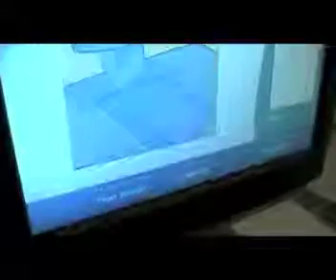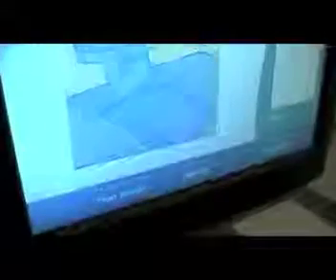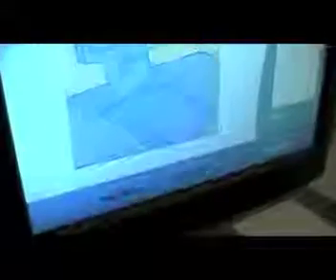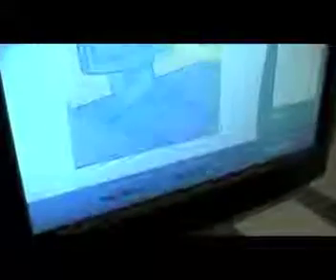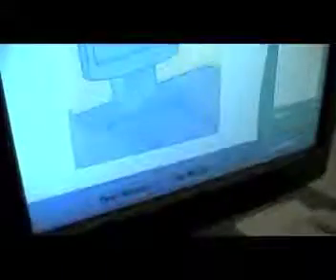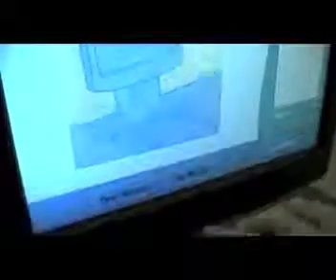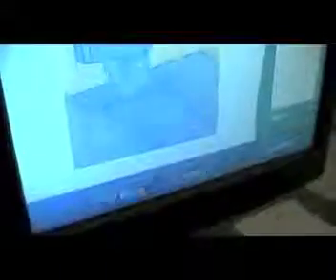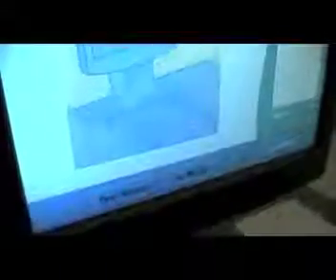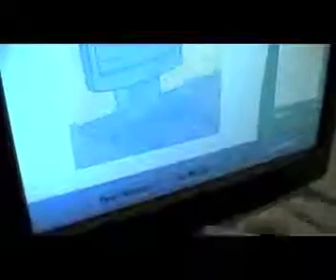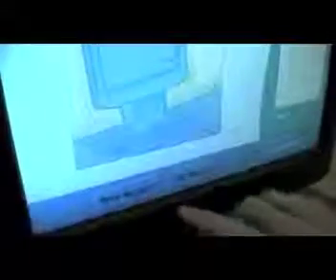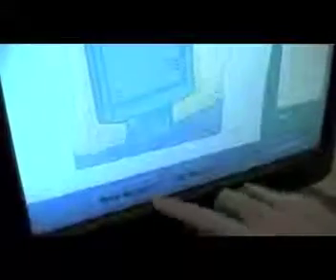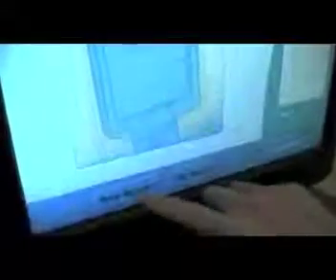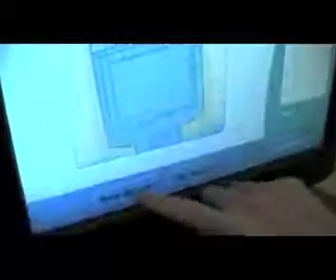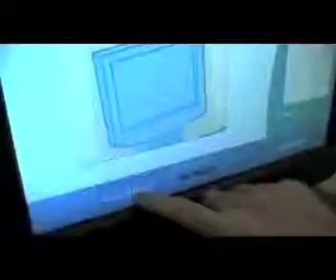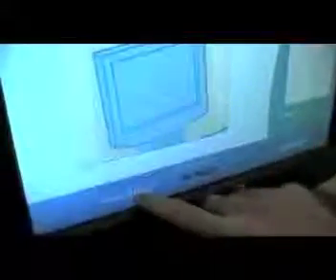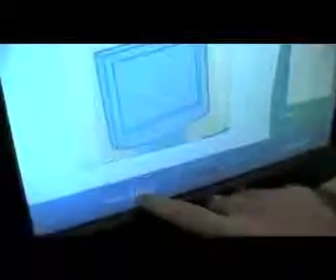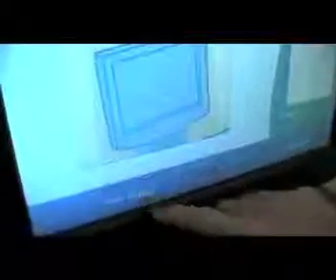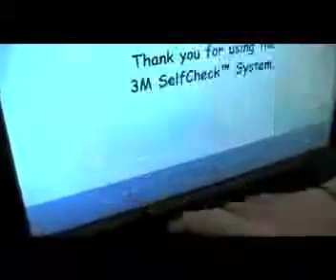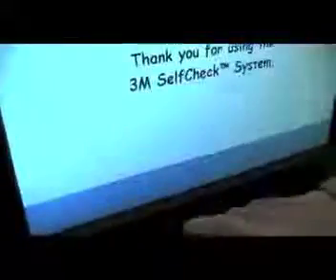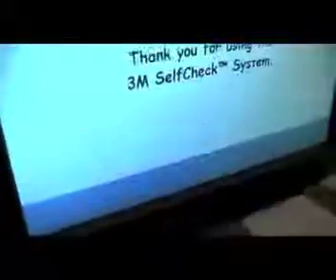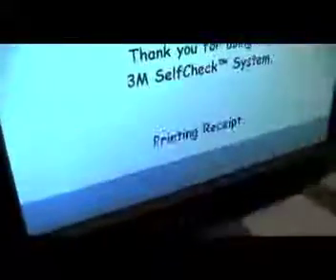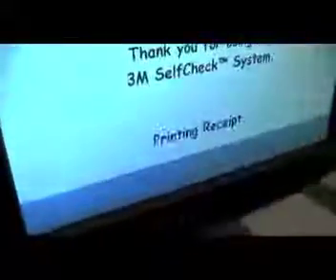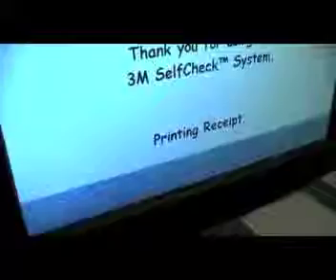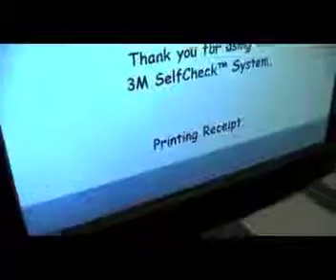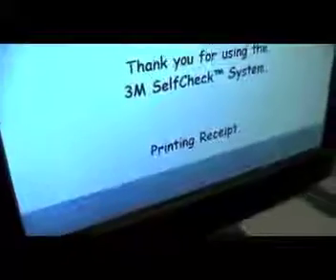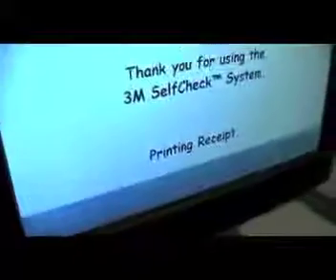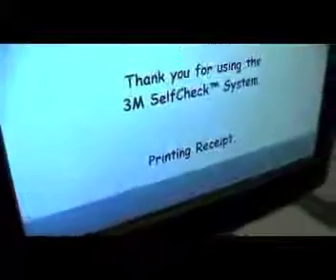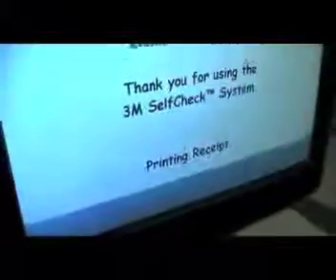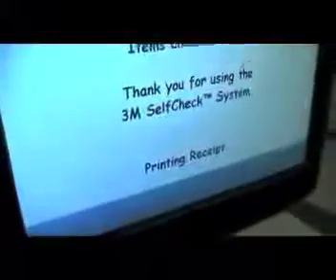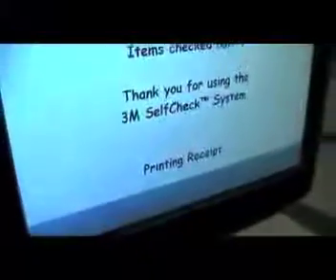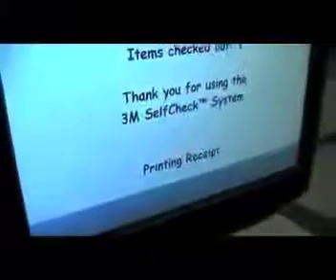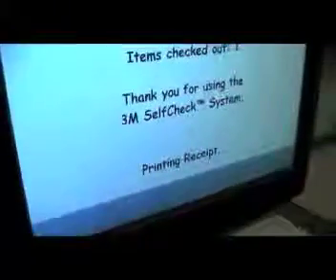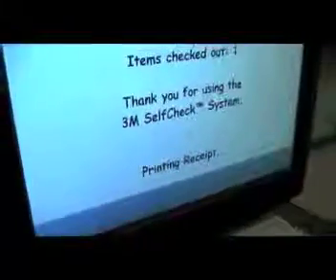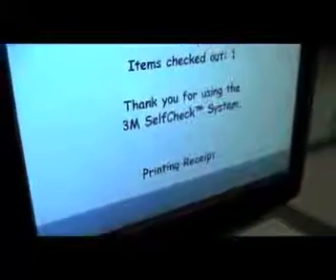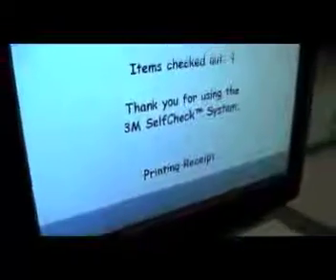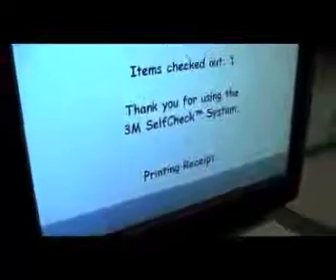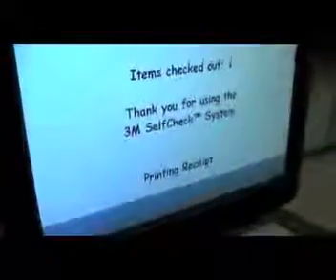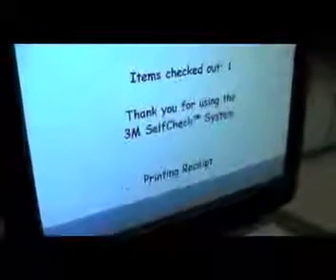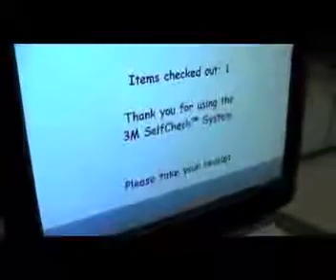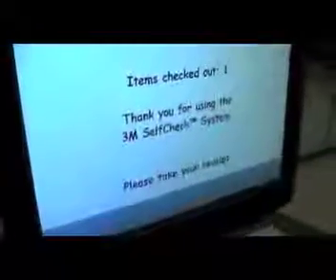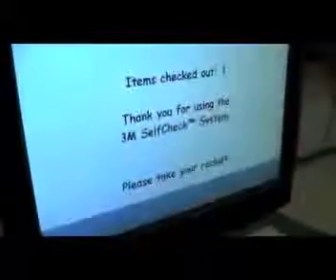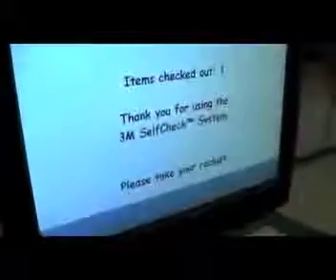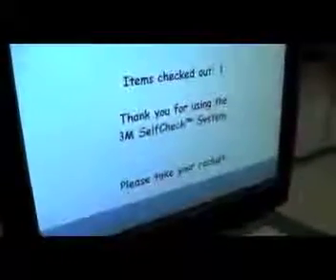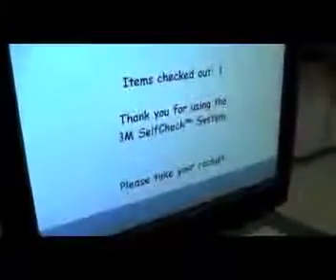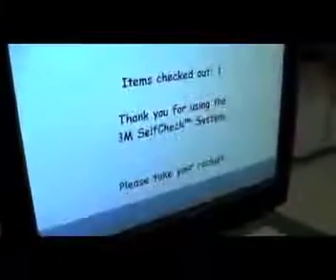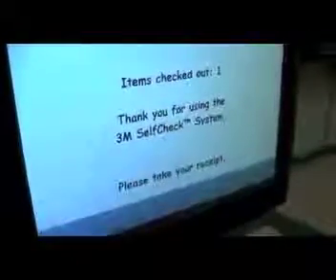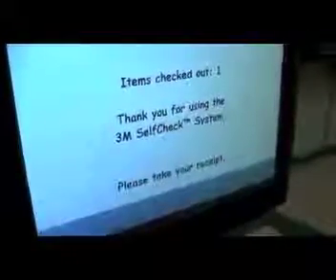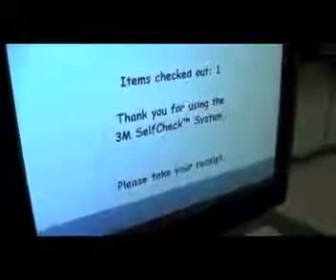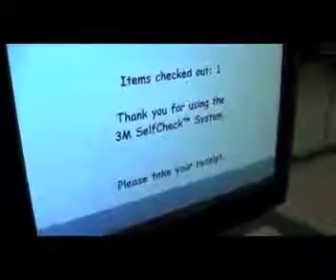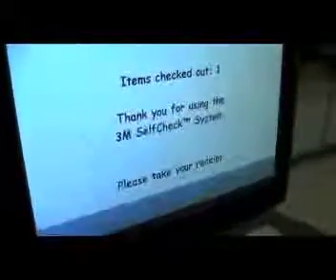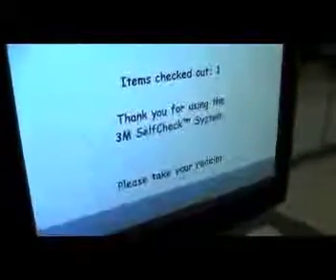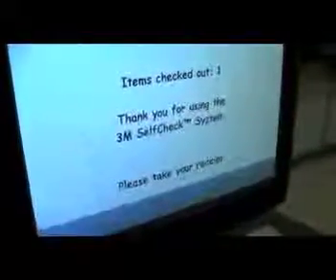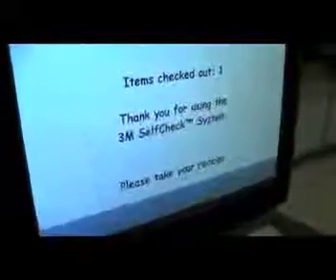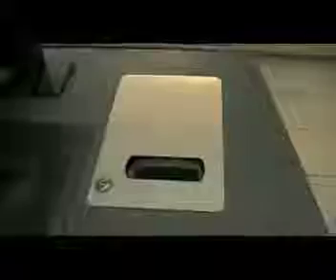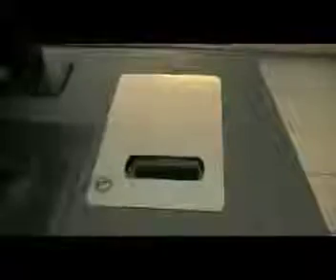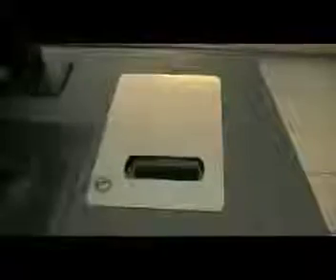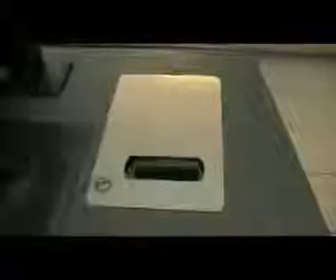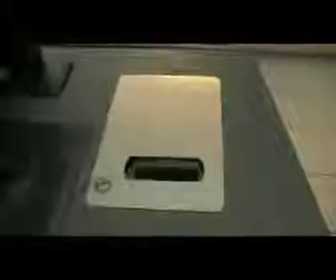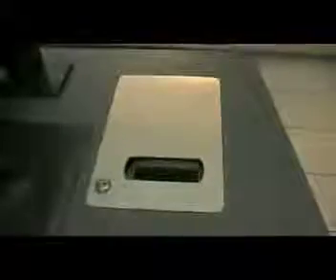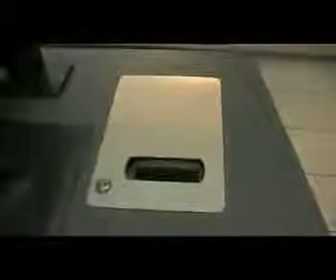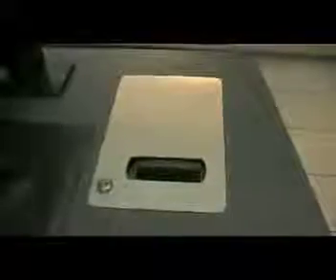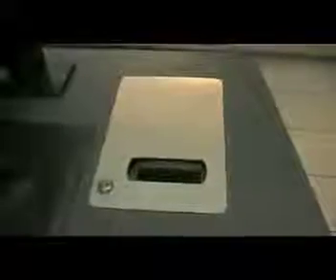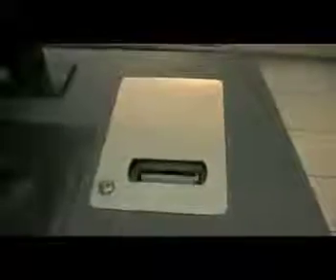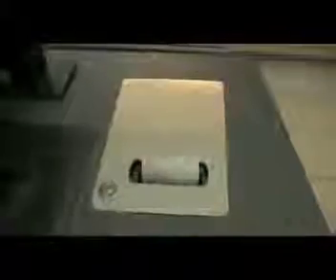Finally, don't forget to print your receipt or choose the no receipt option. The receipt reminds you of the due date of your item.